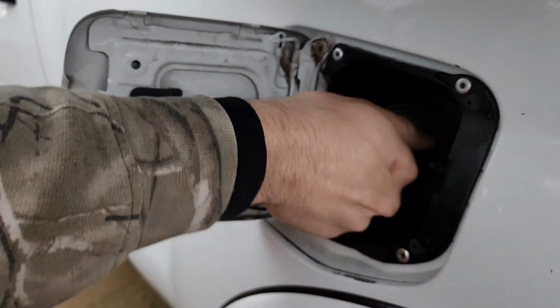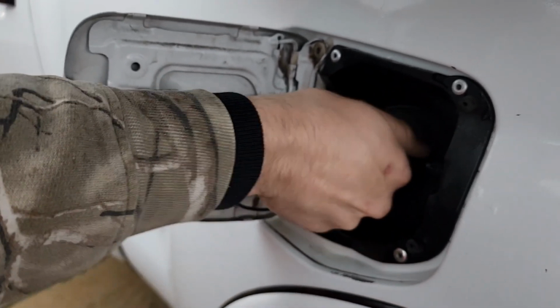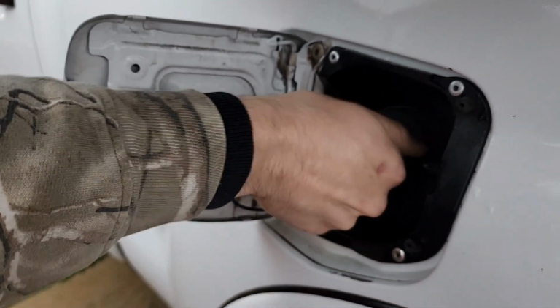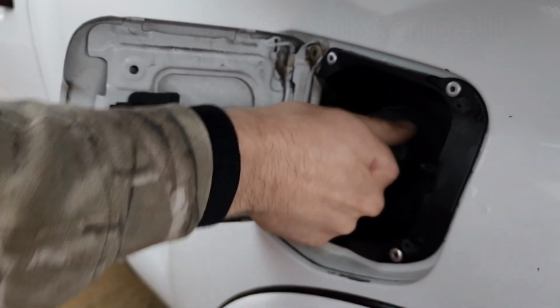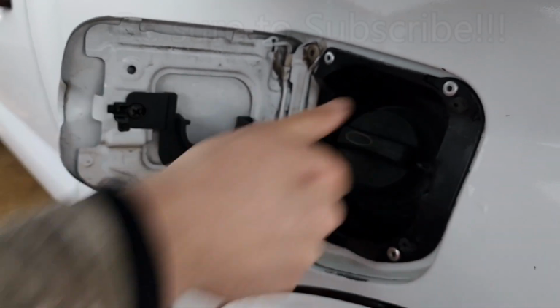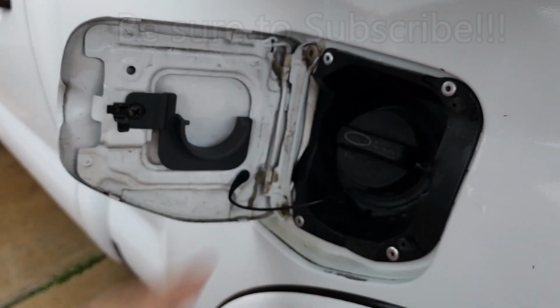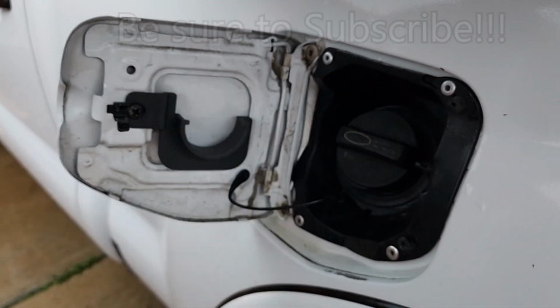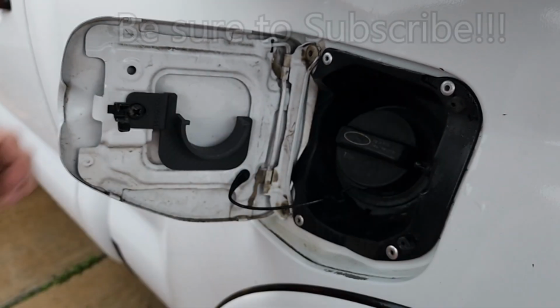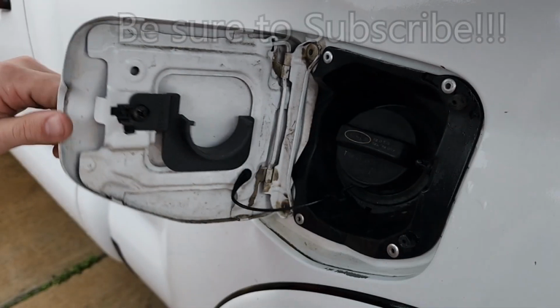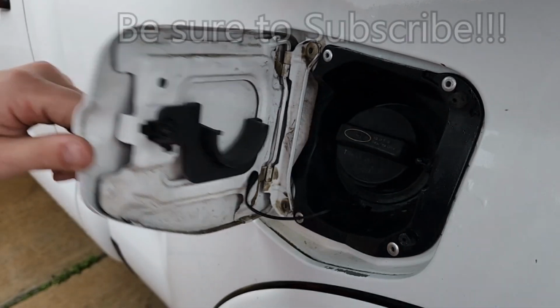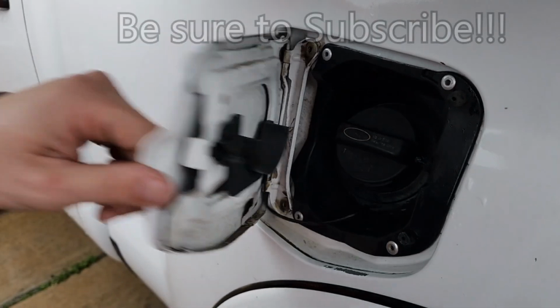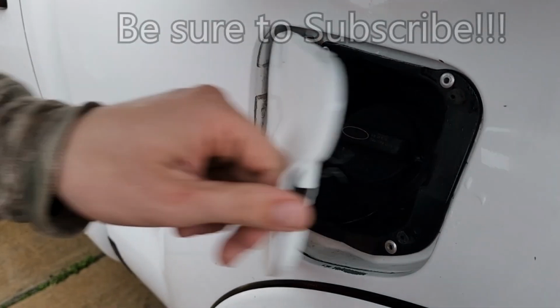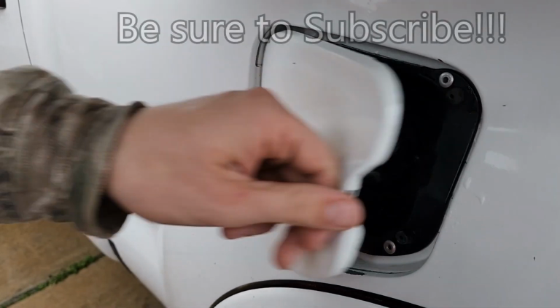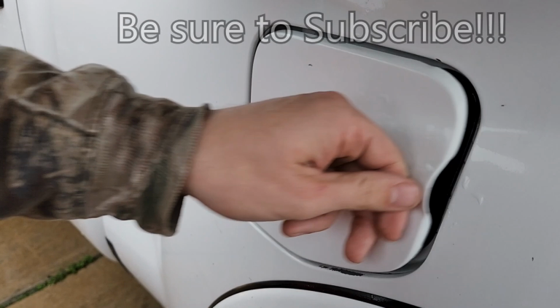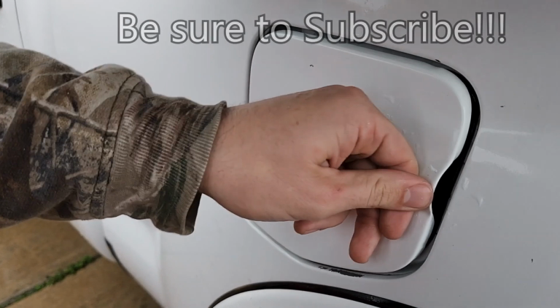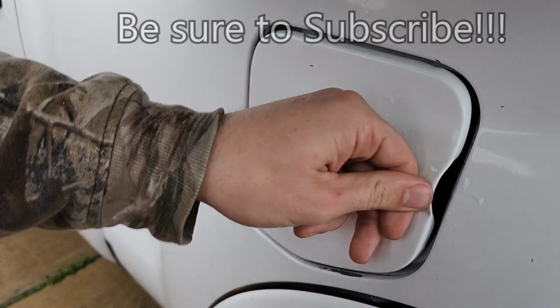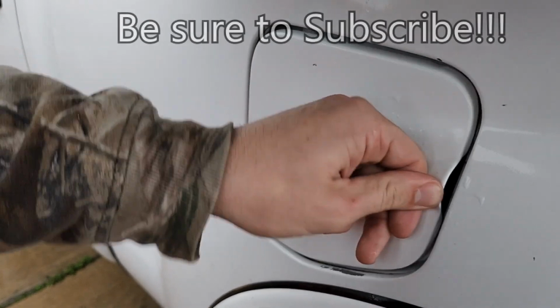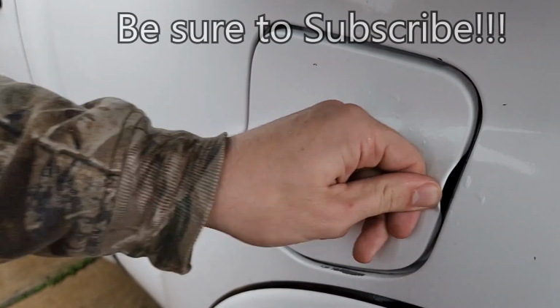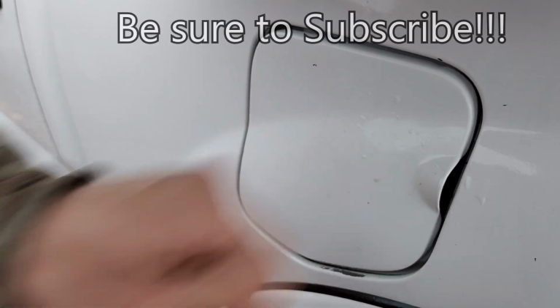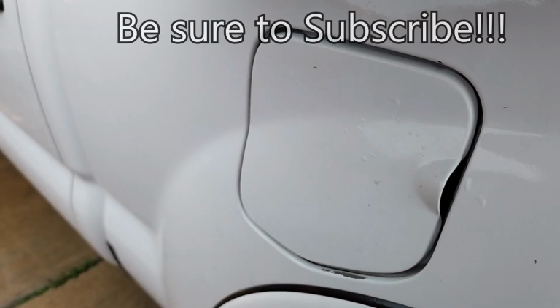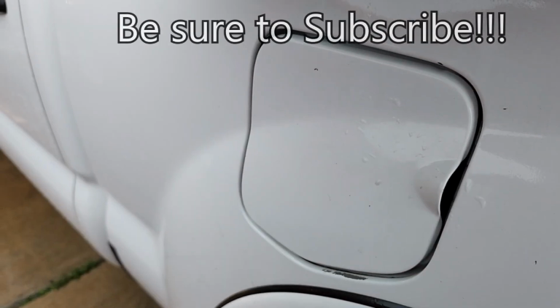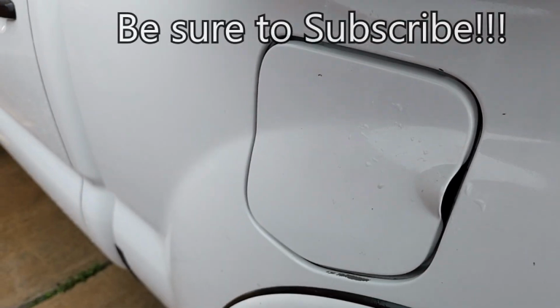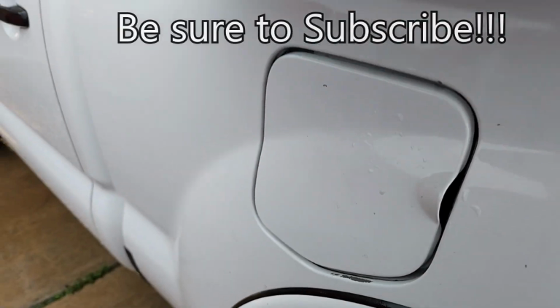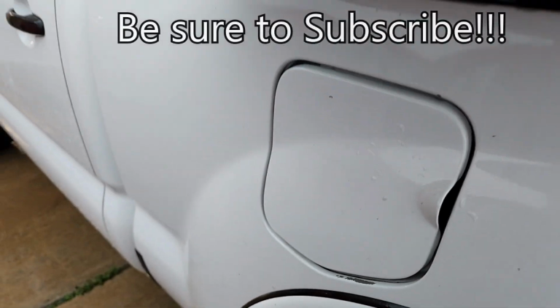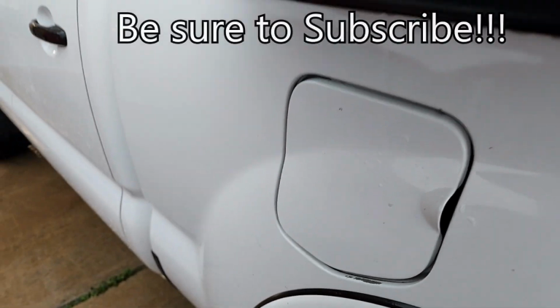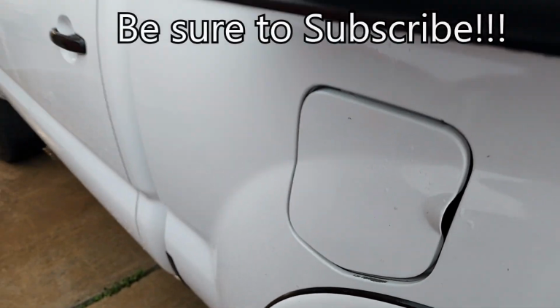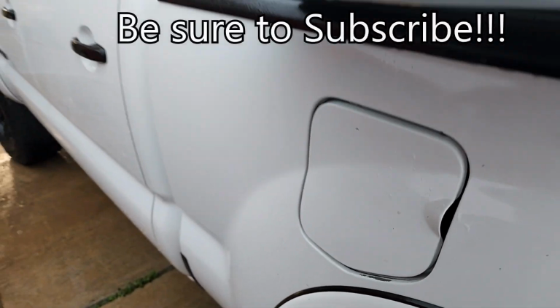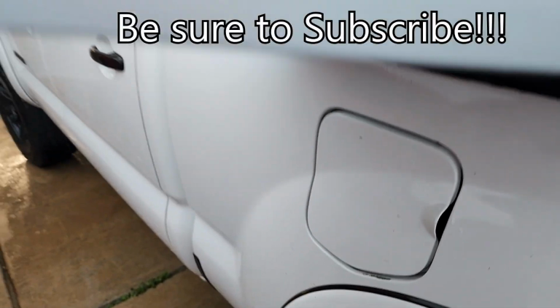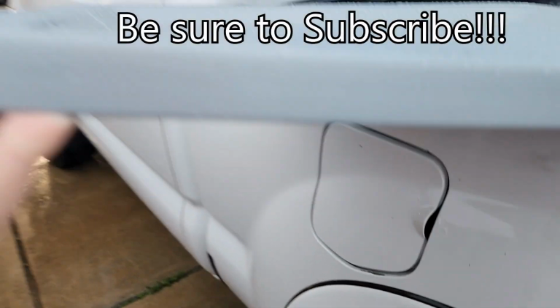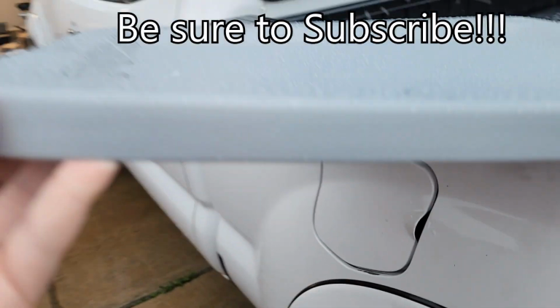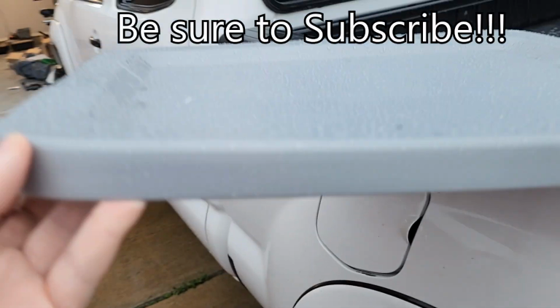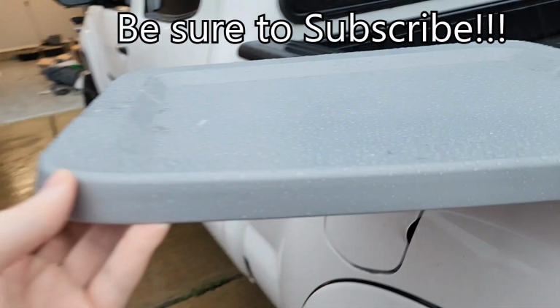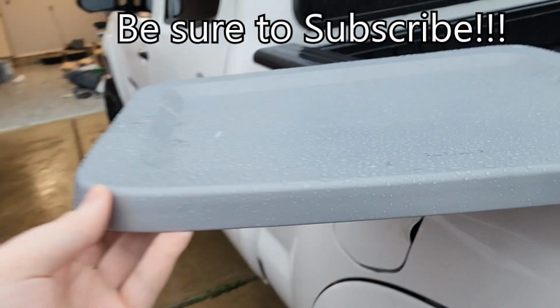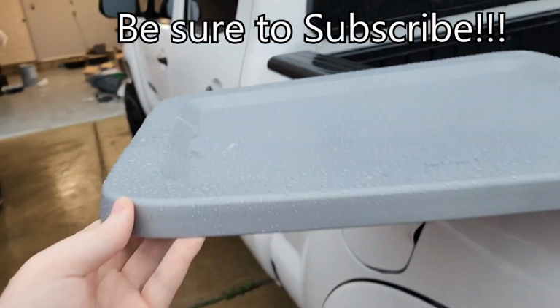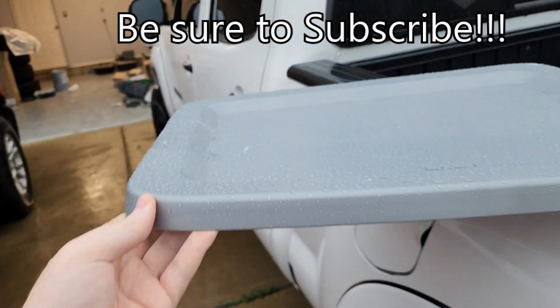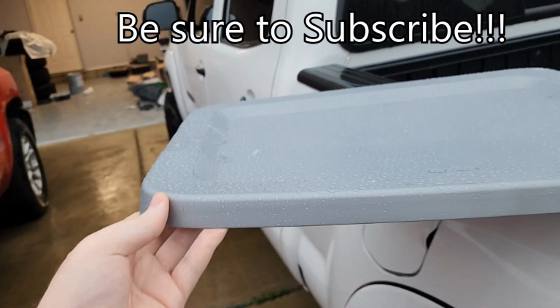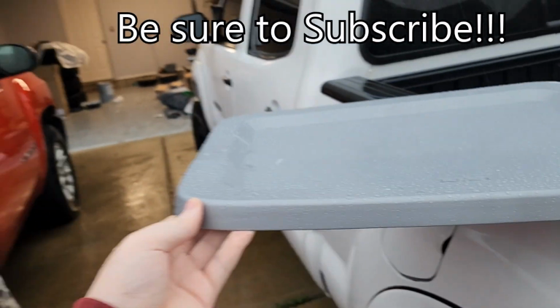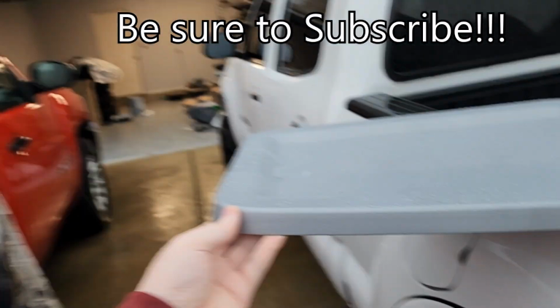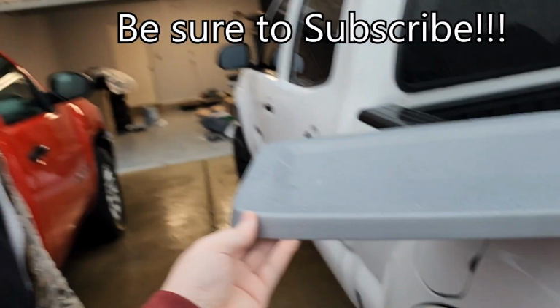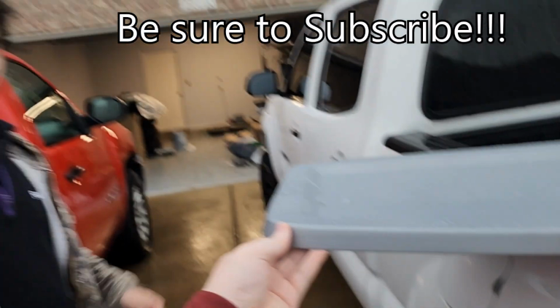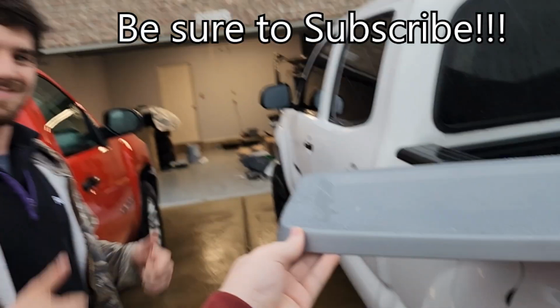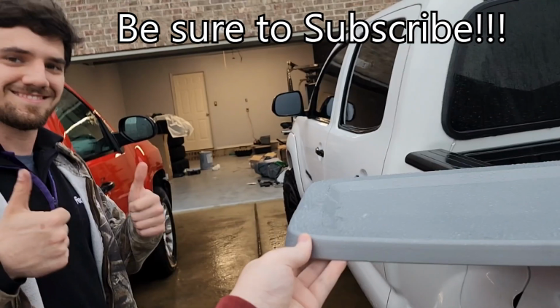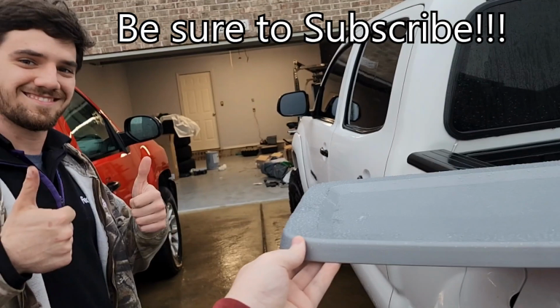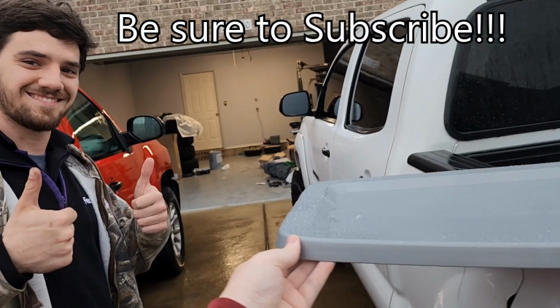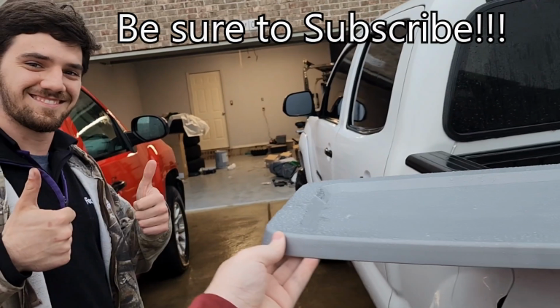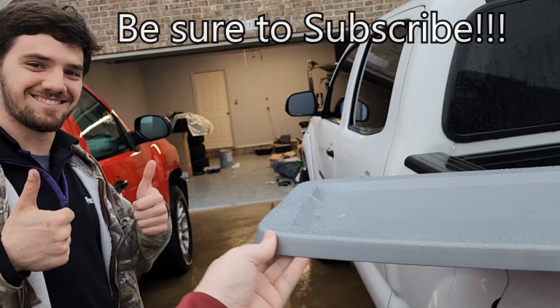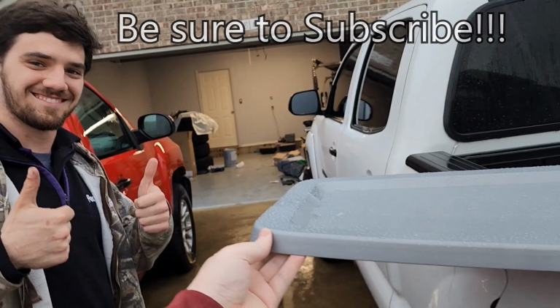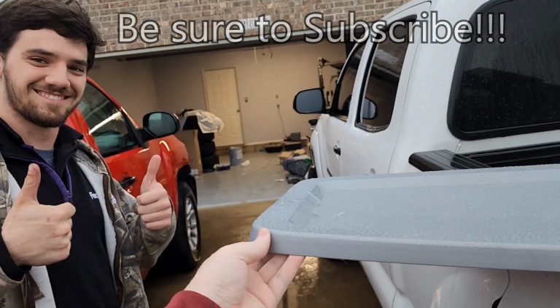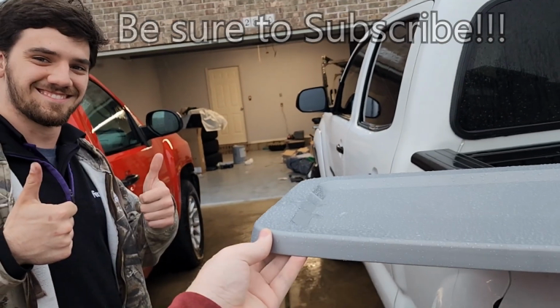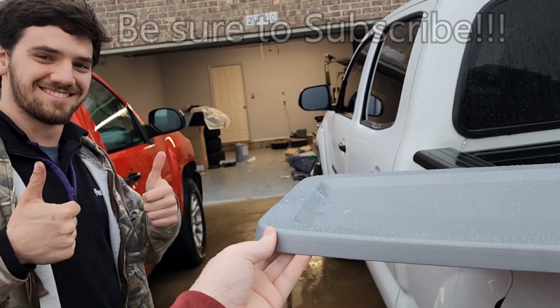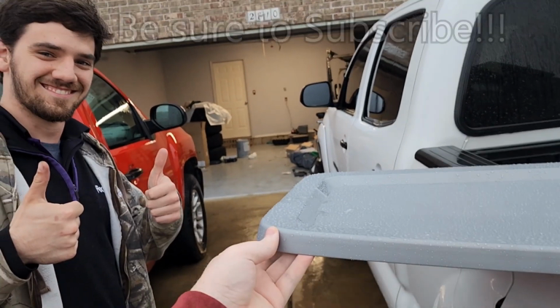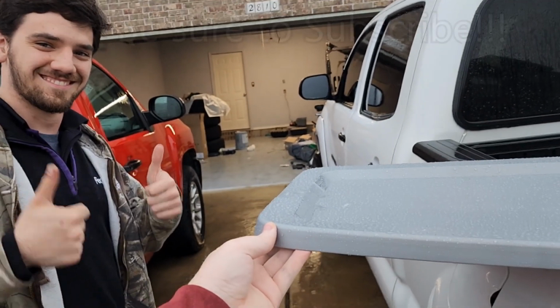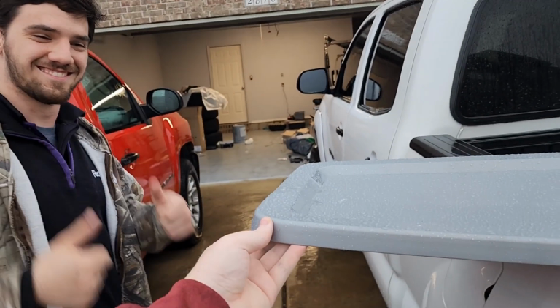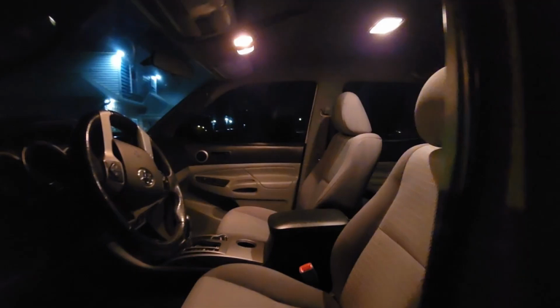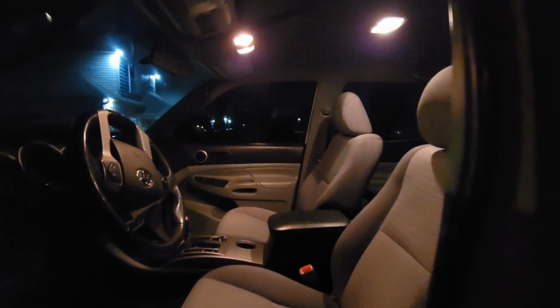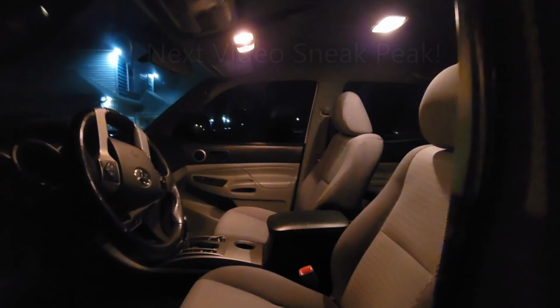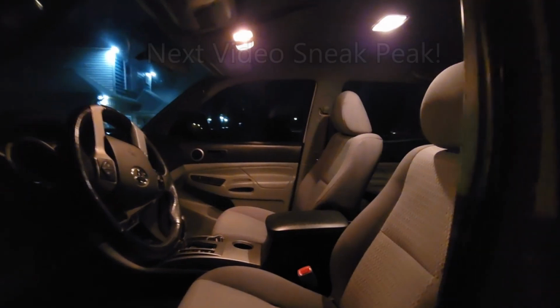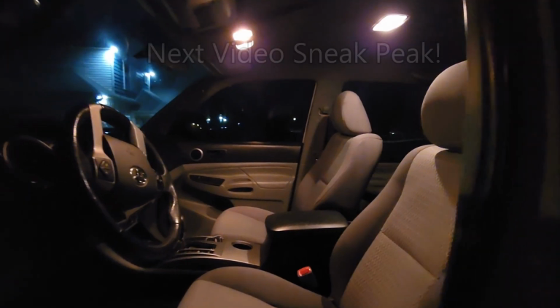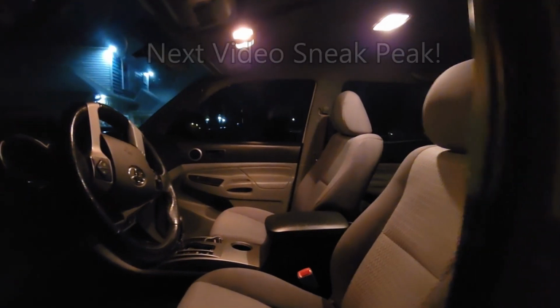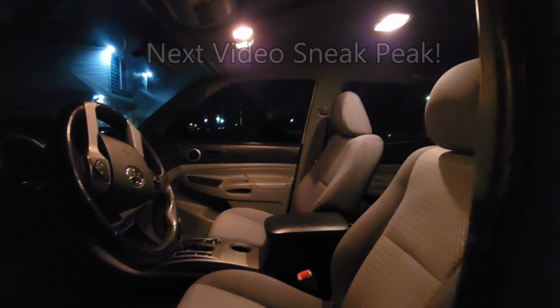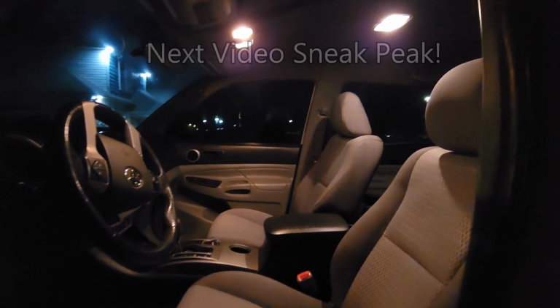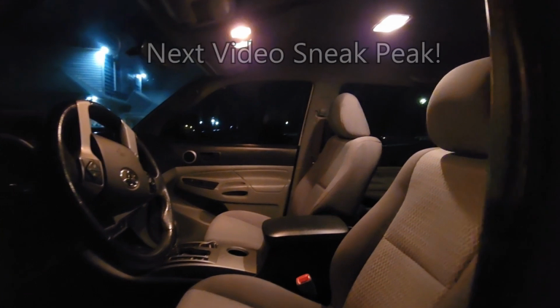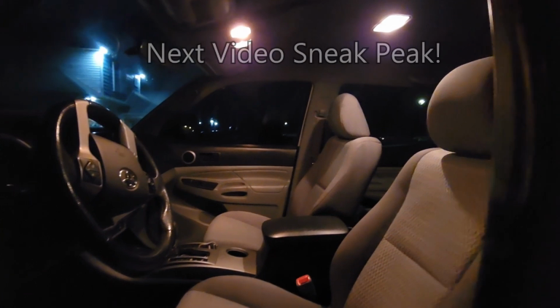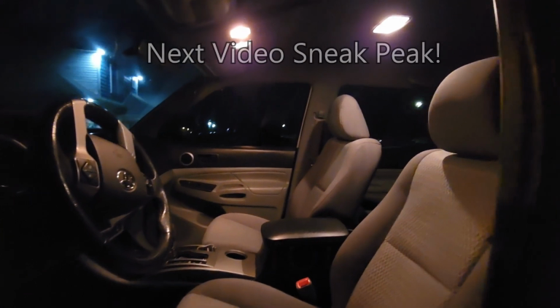That is going to wrap up today's video, guys. Be sure to like and subscribe for more, and I'll see you in the next video.